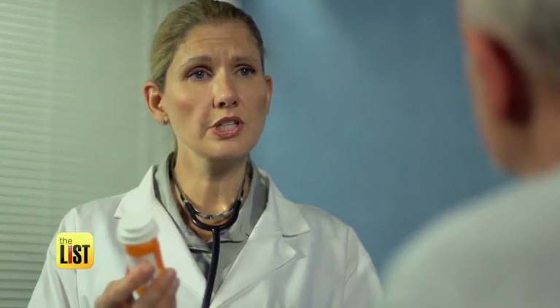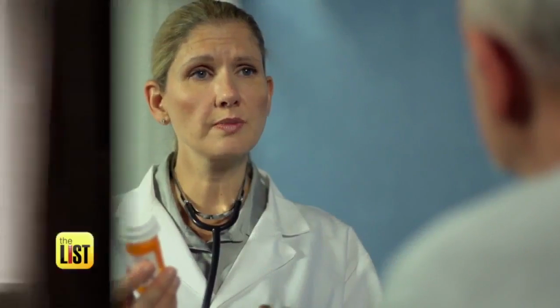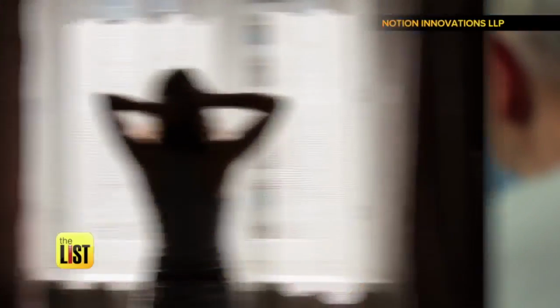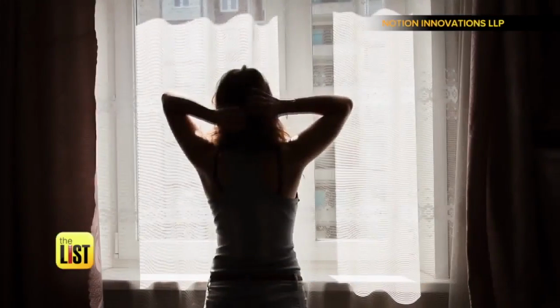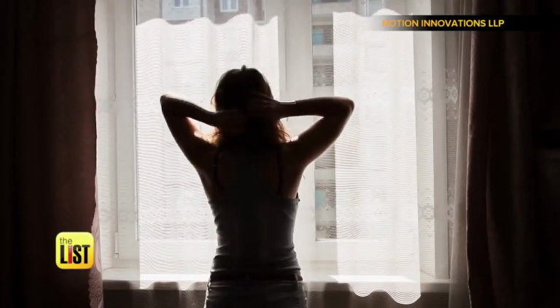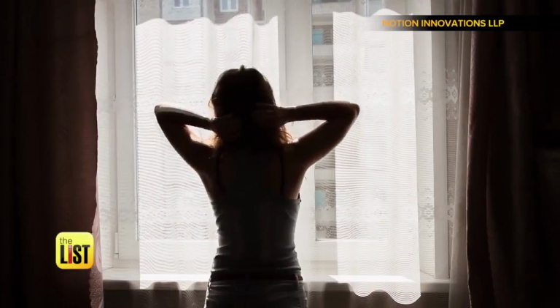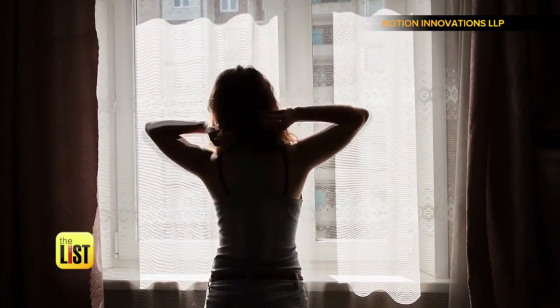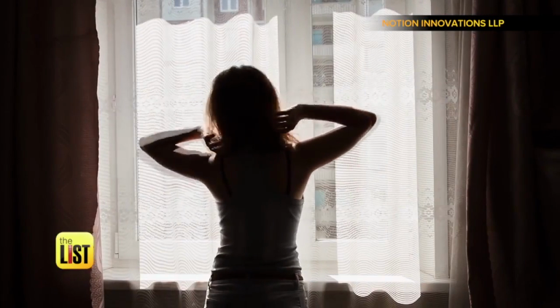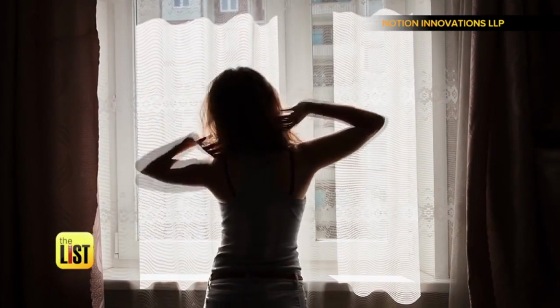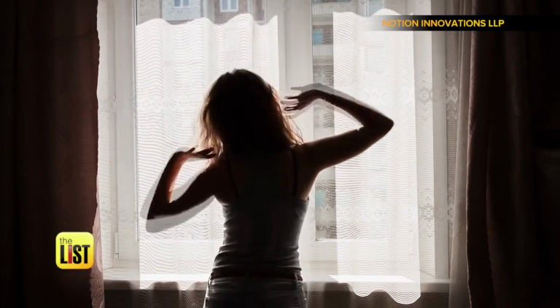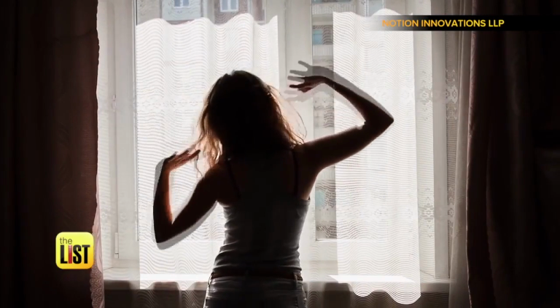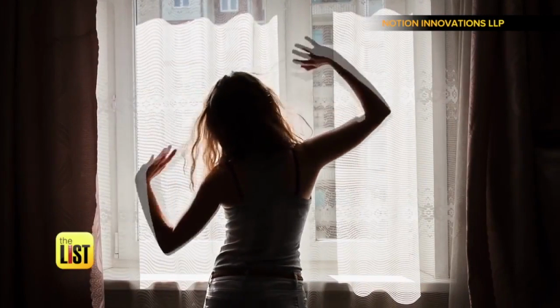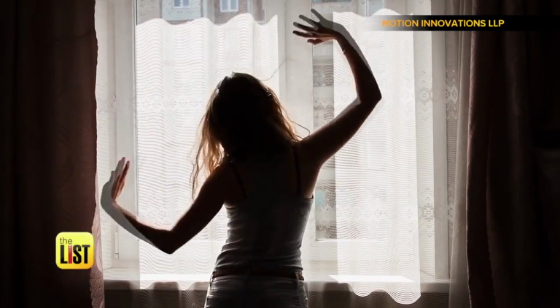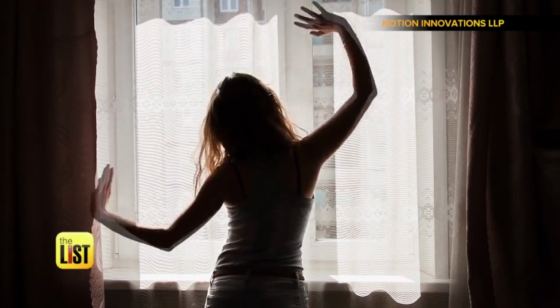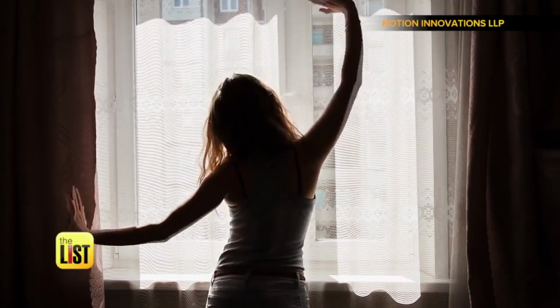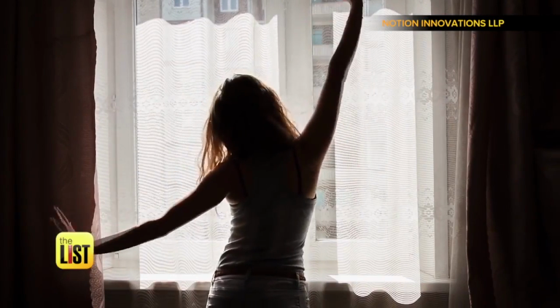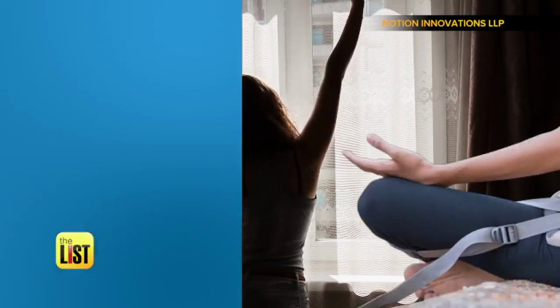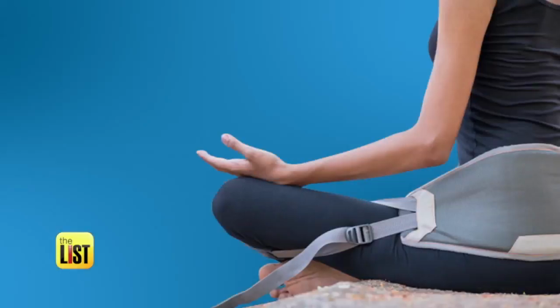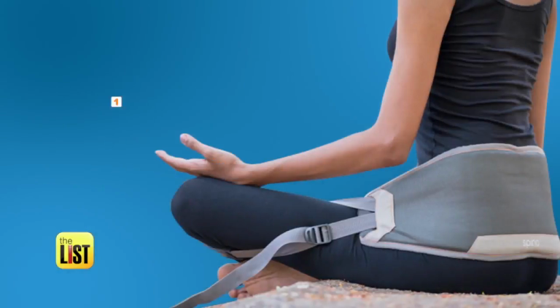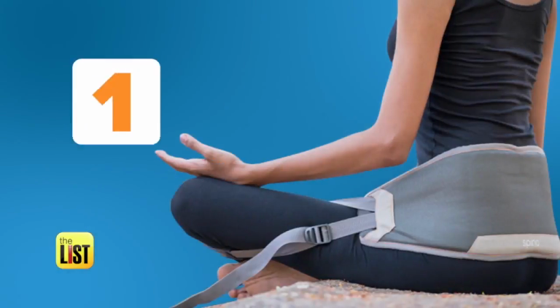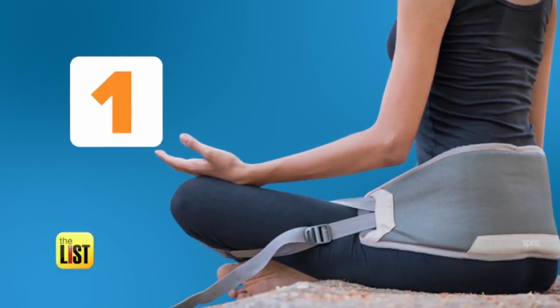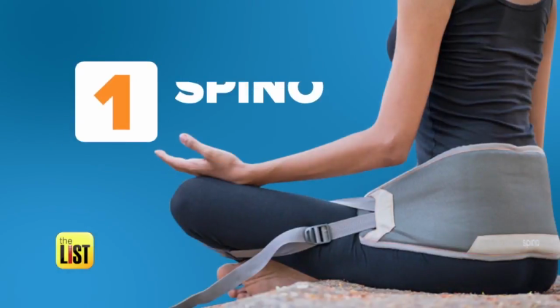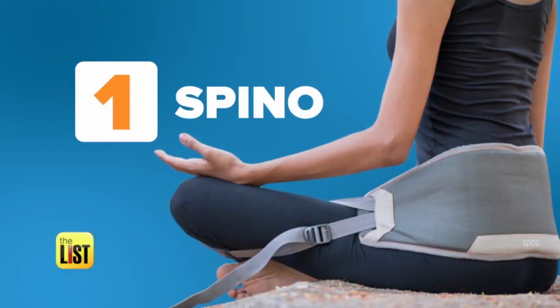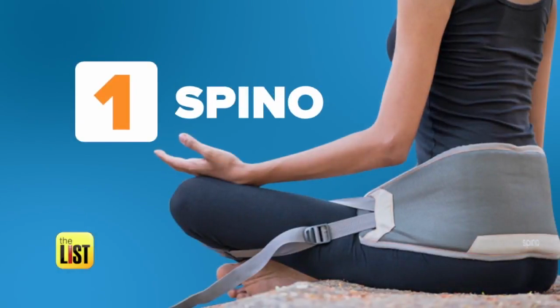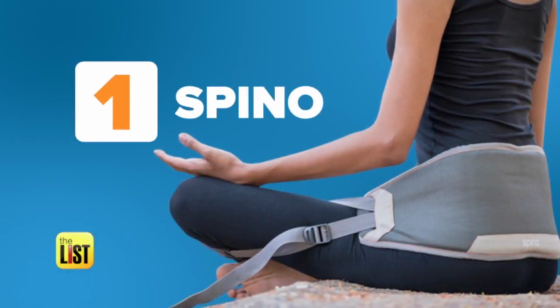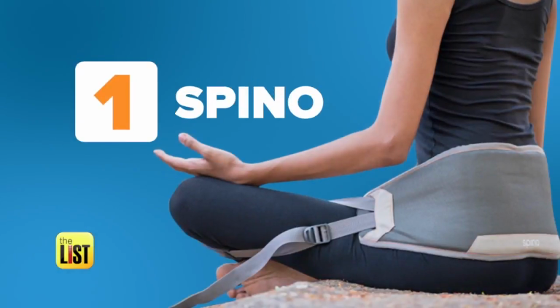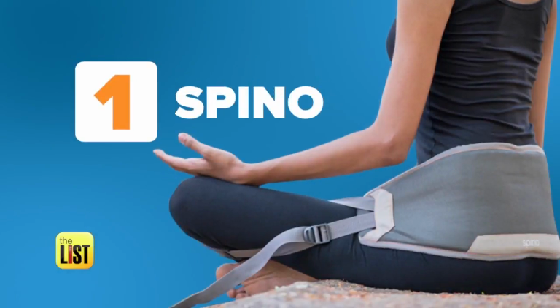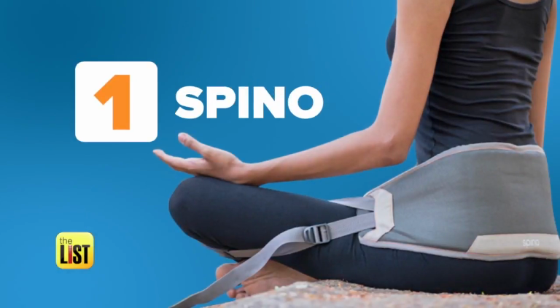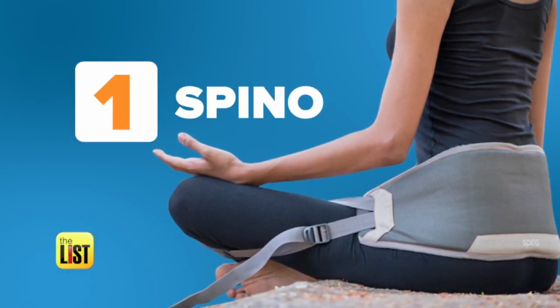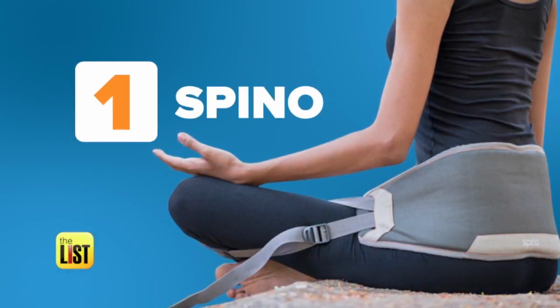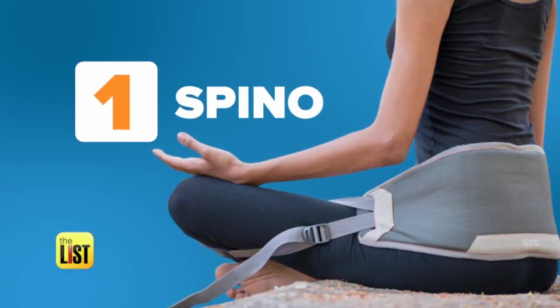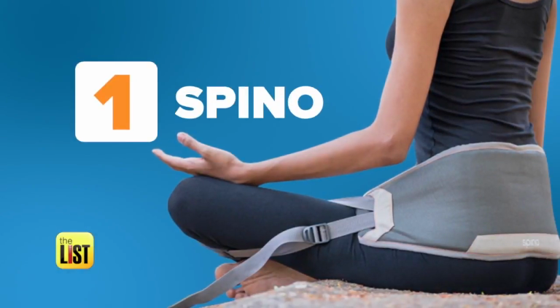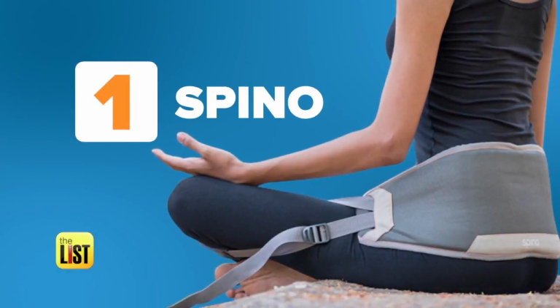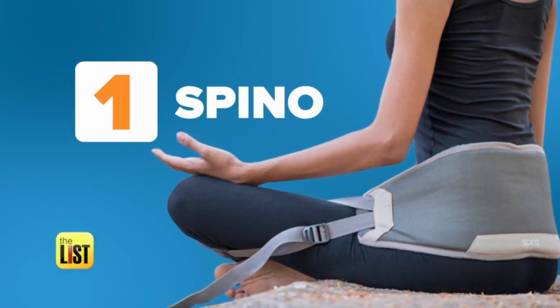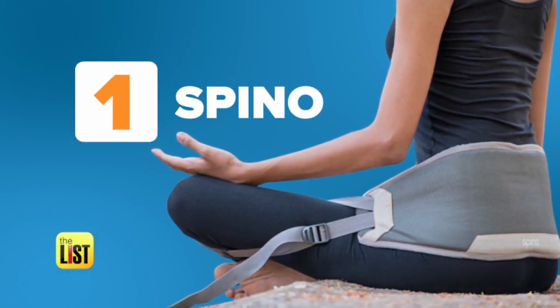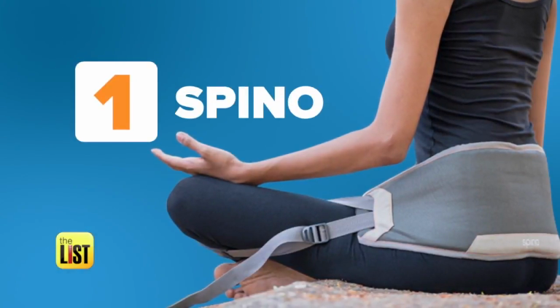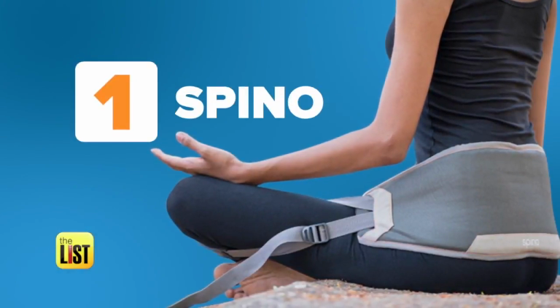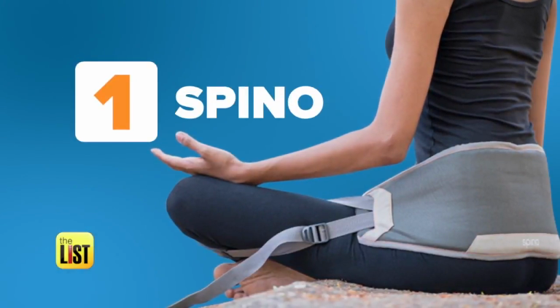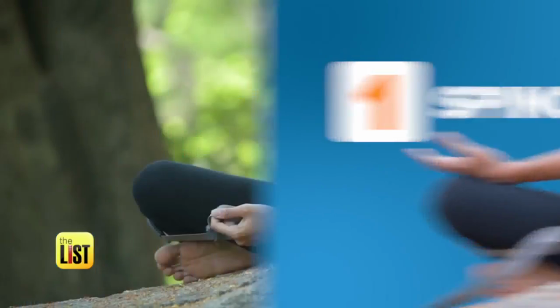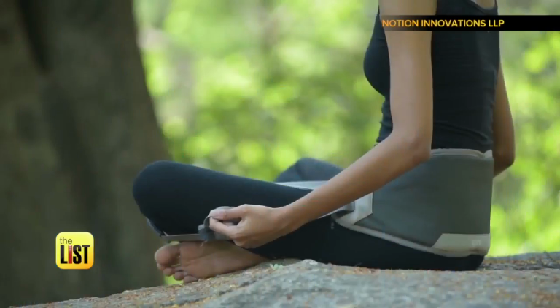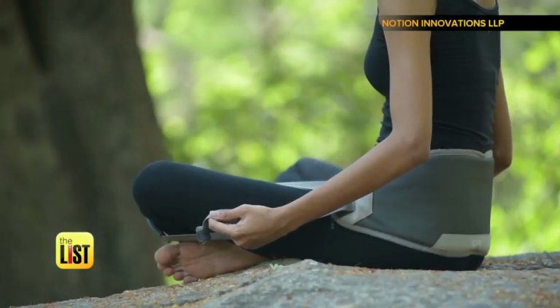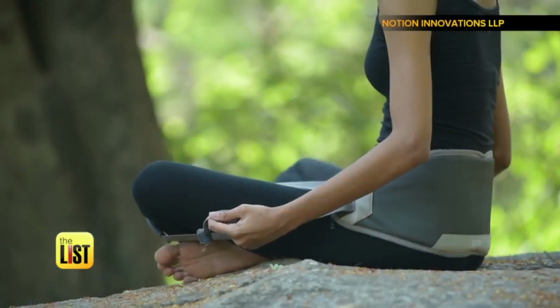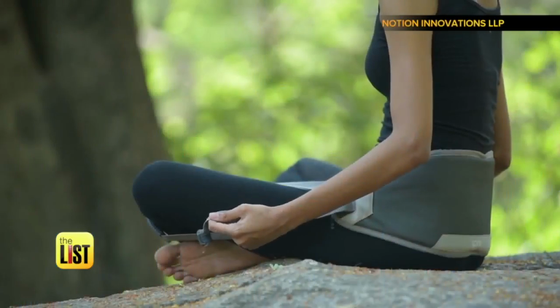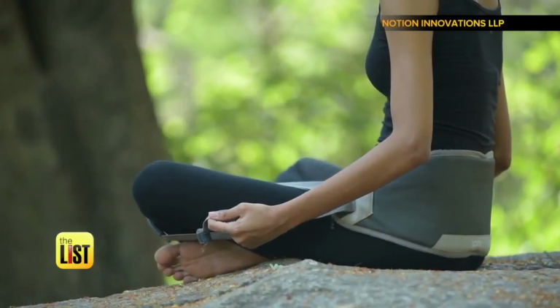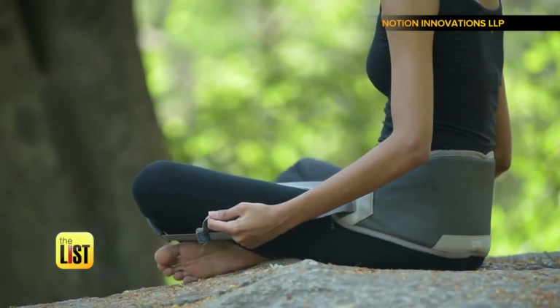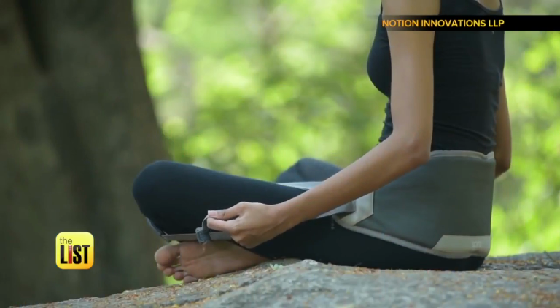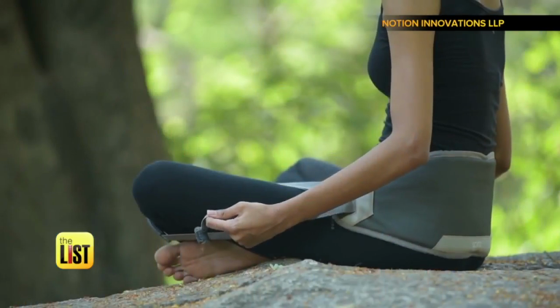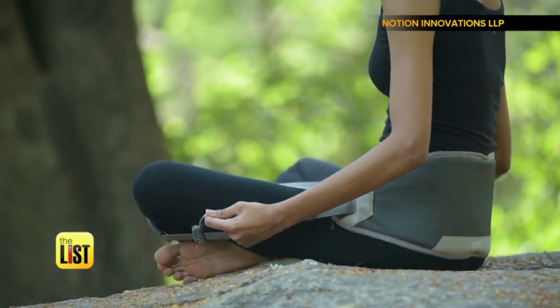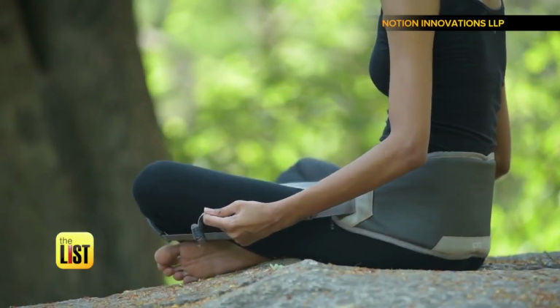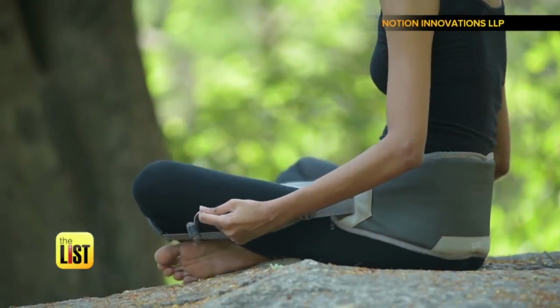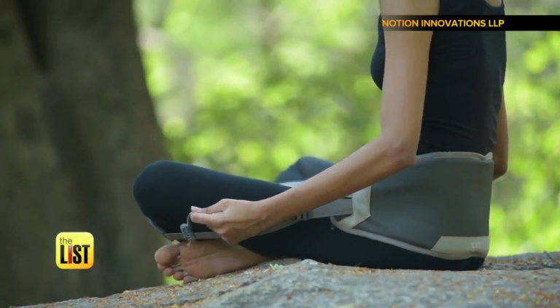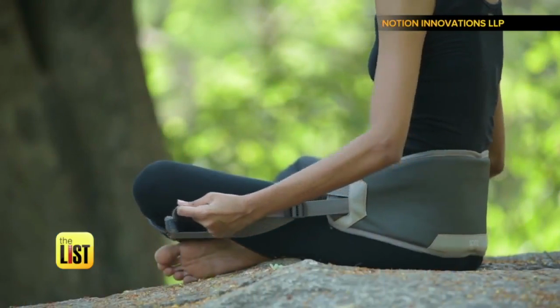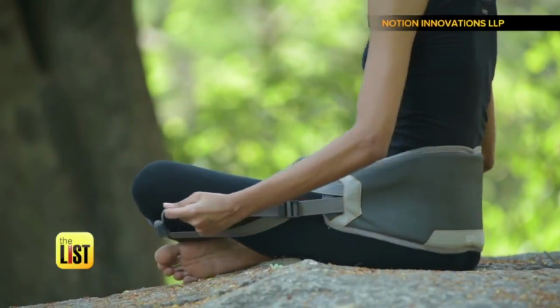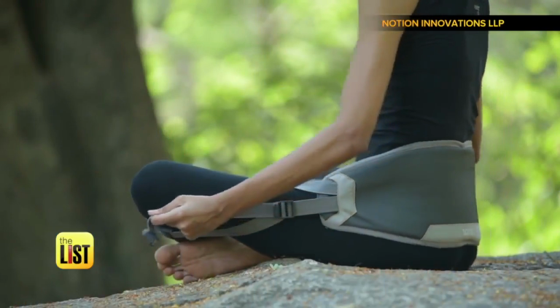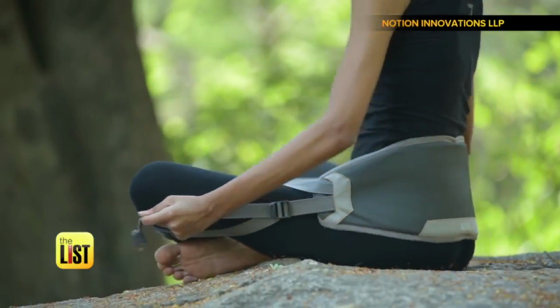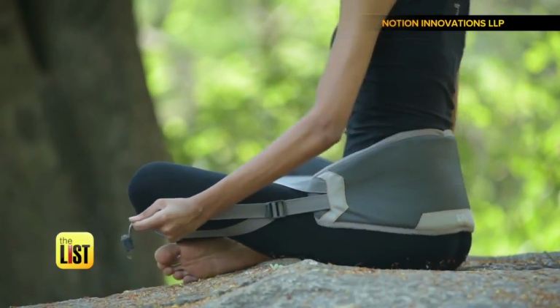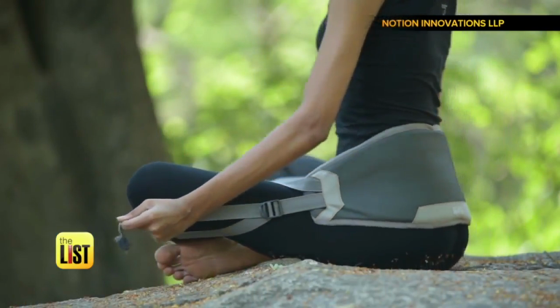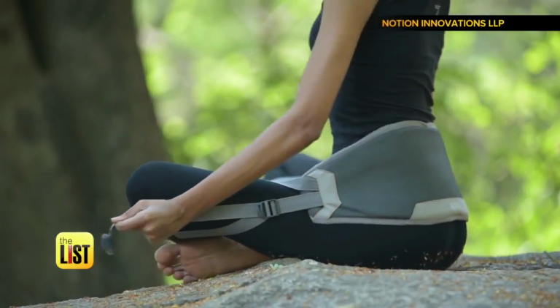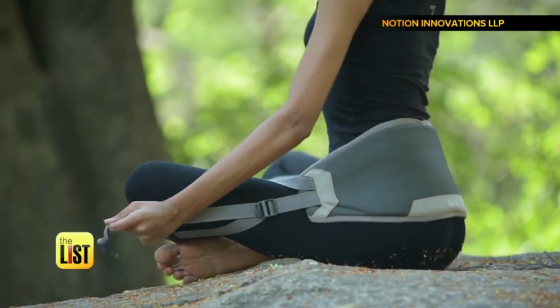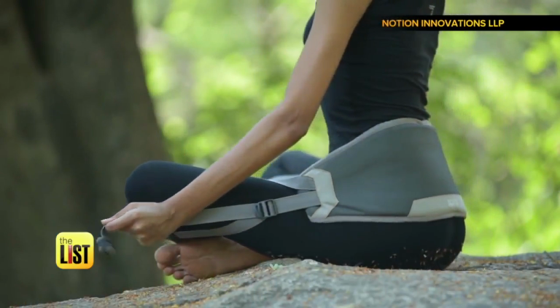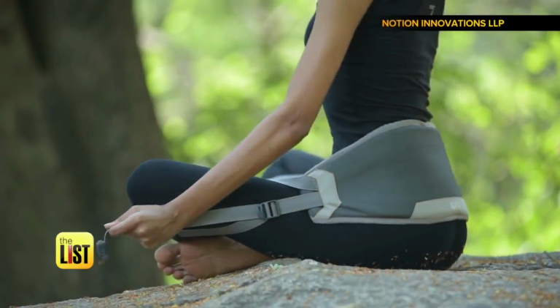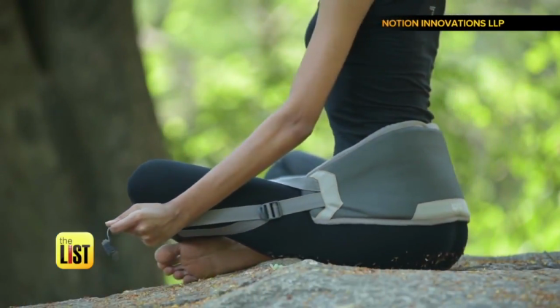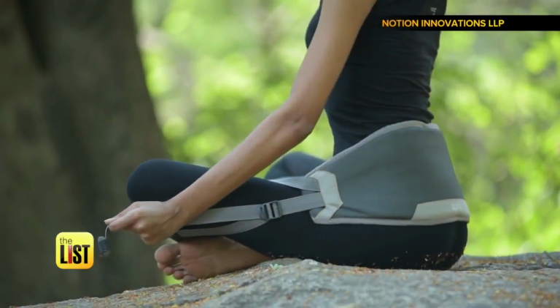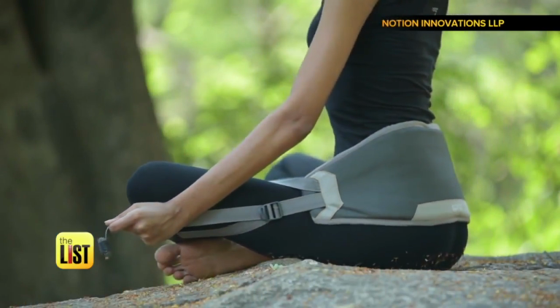Is your back out of whack? At number one, Spino — a simple, affordable device that promotes good posture.